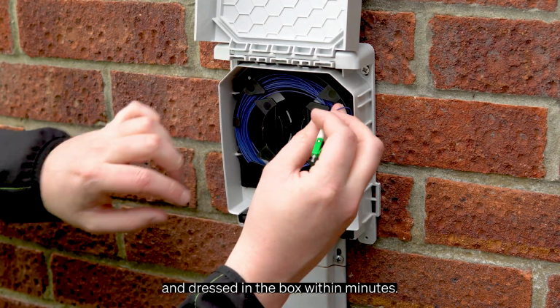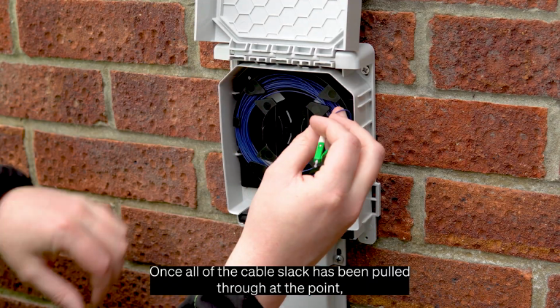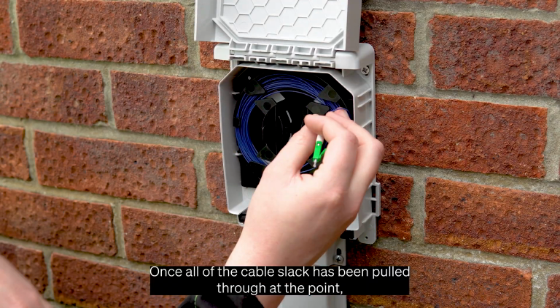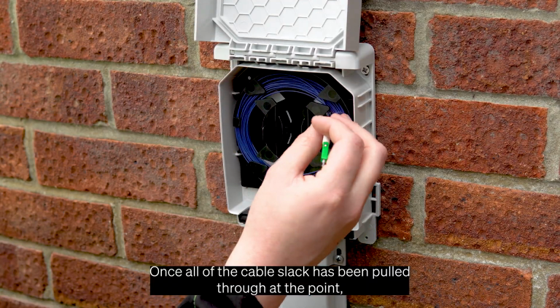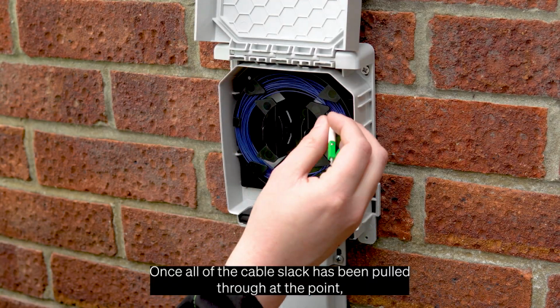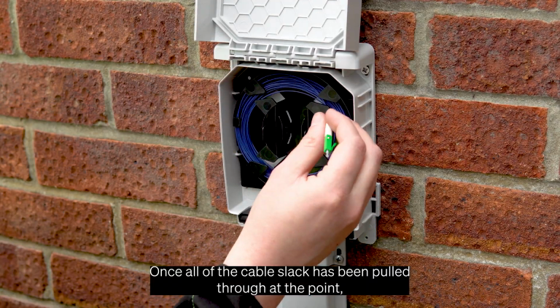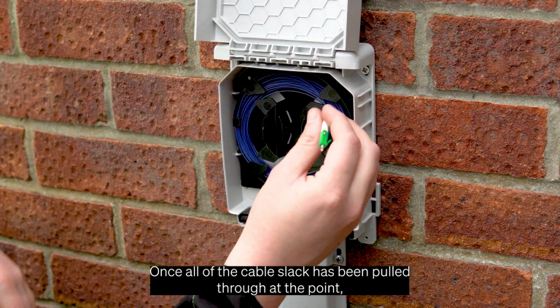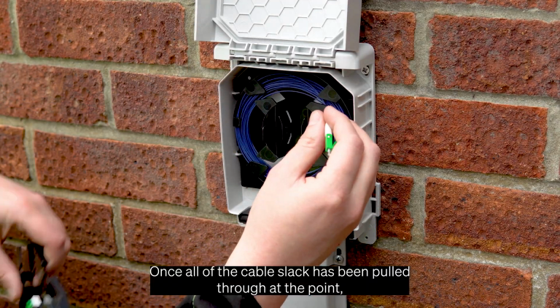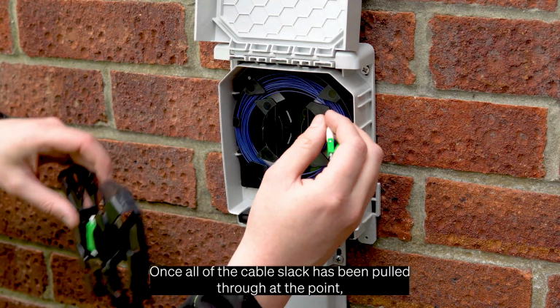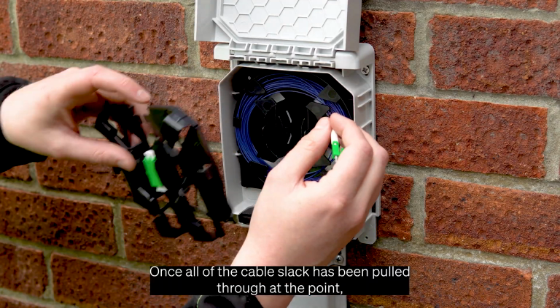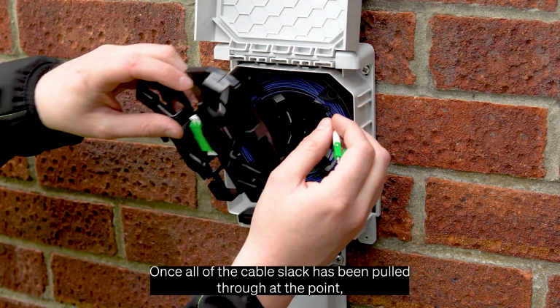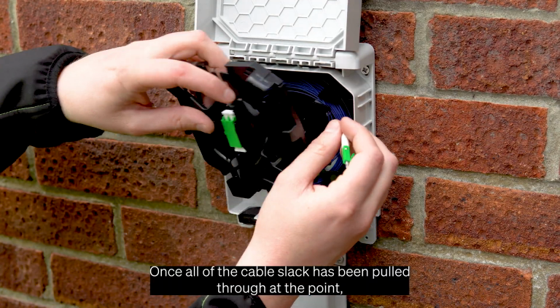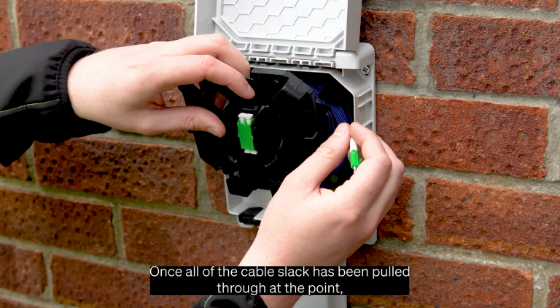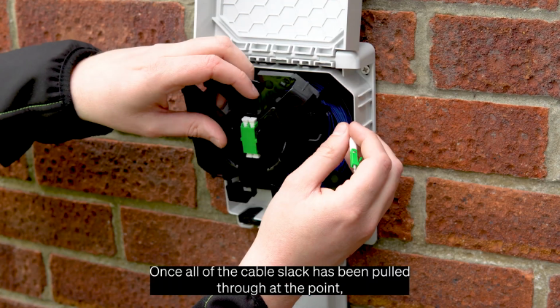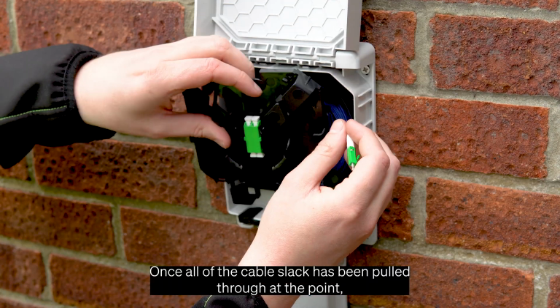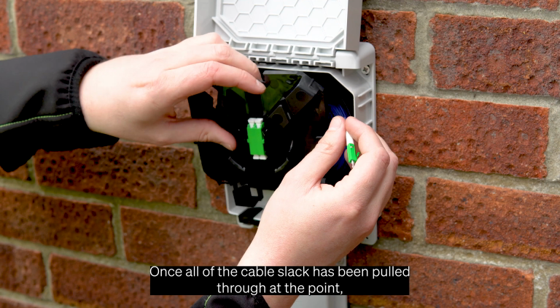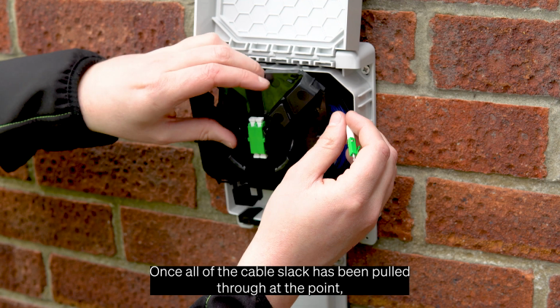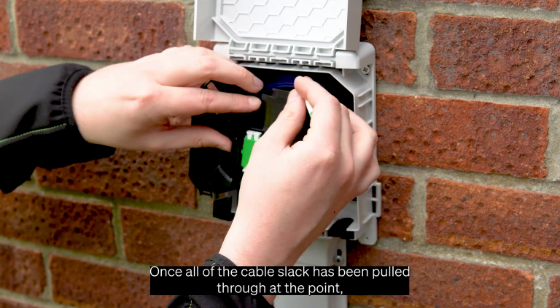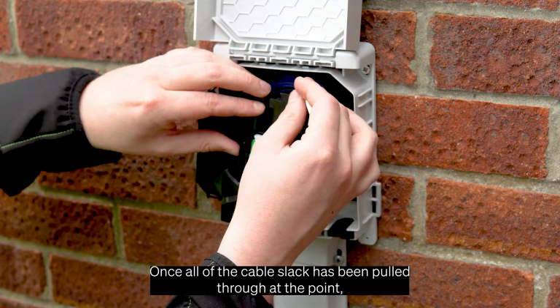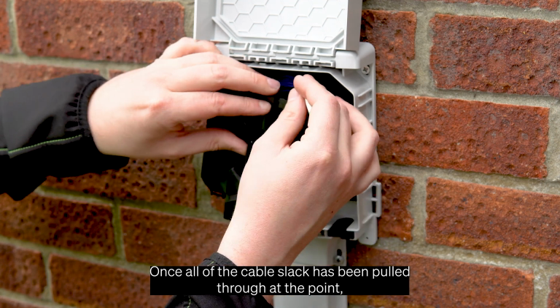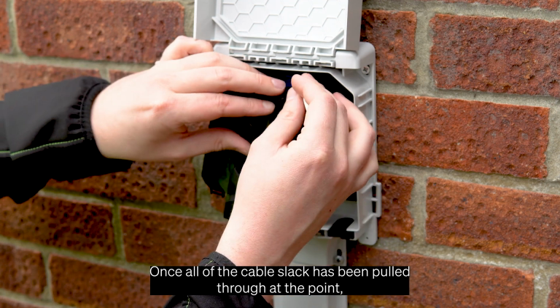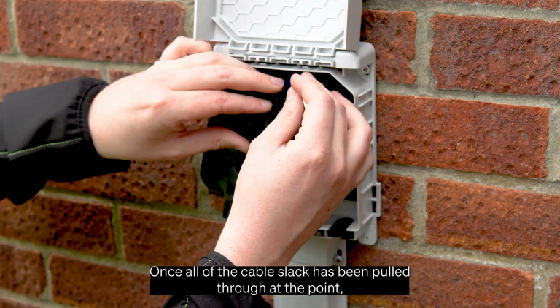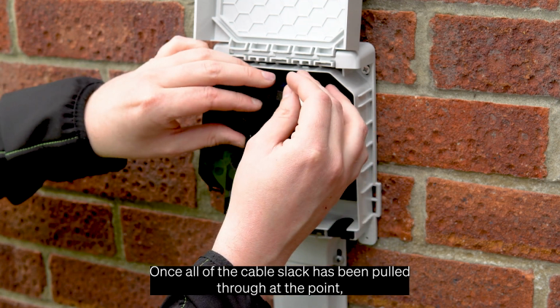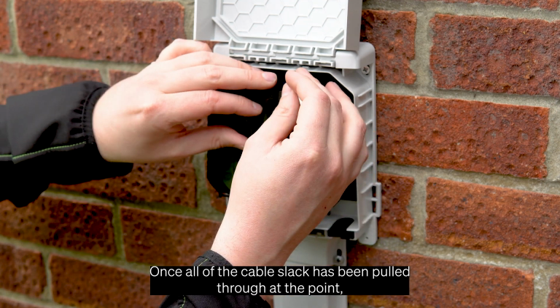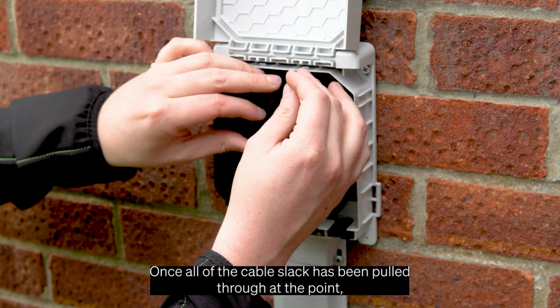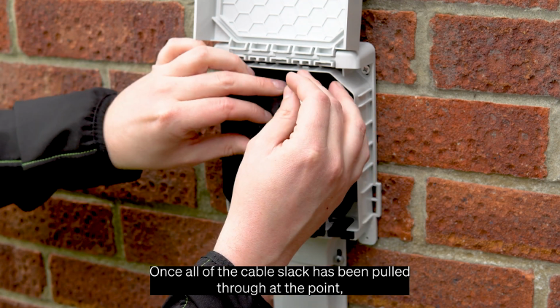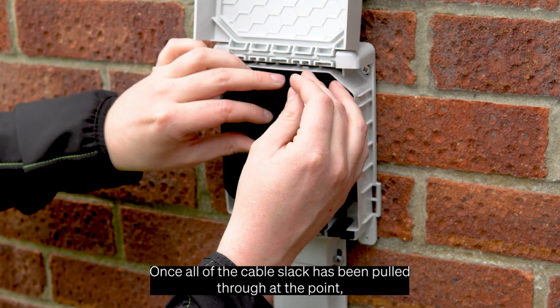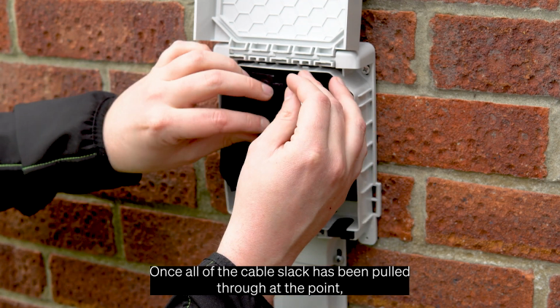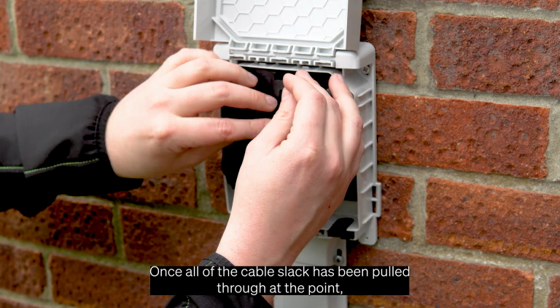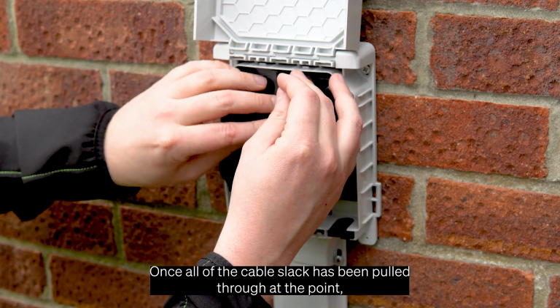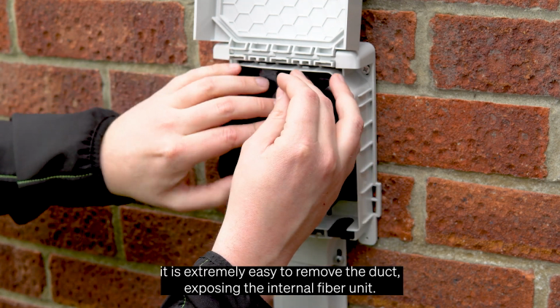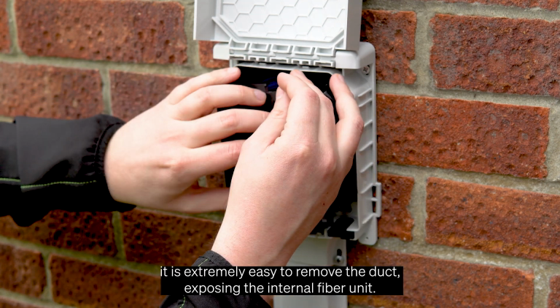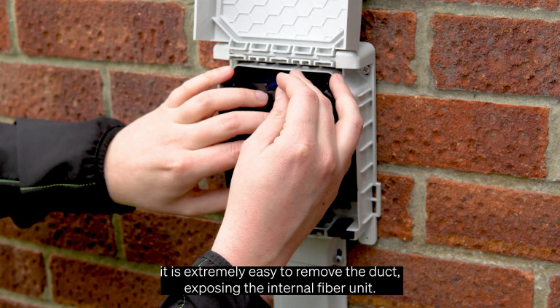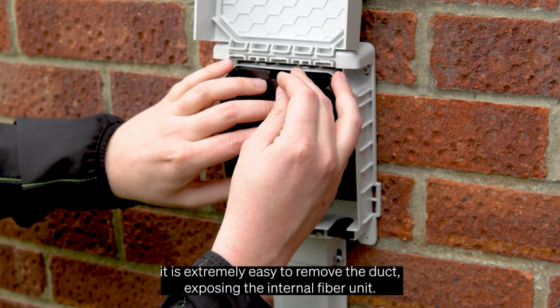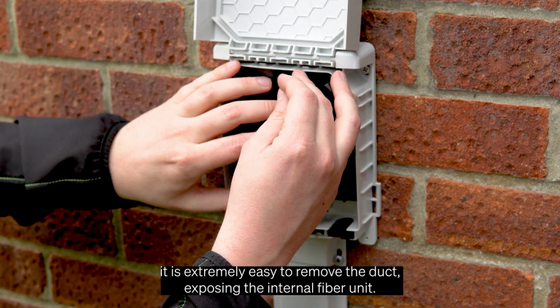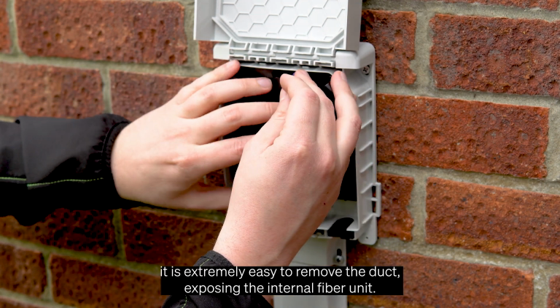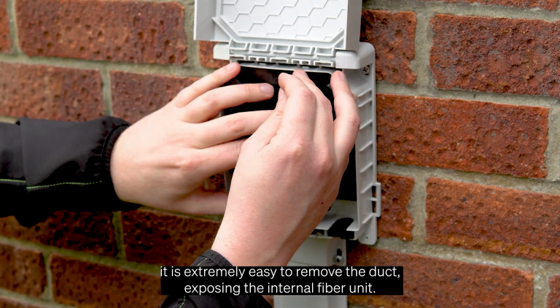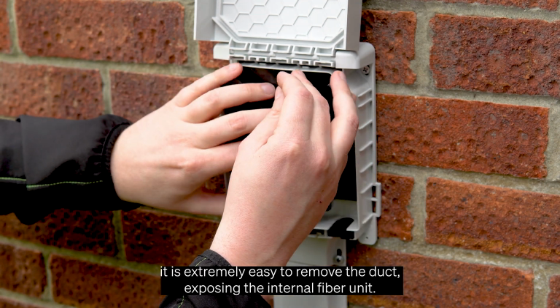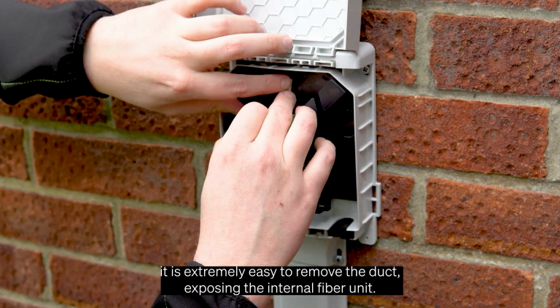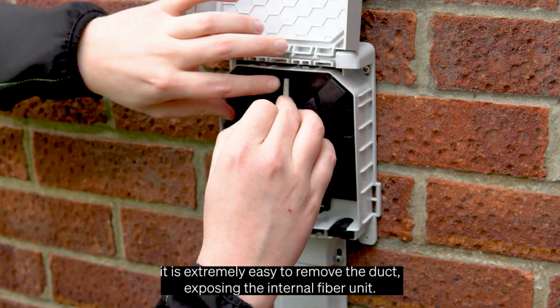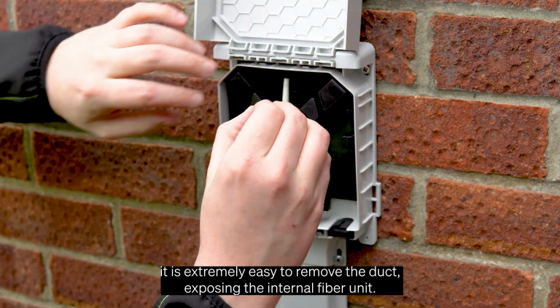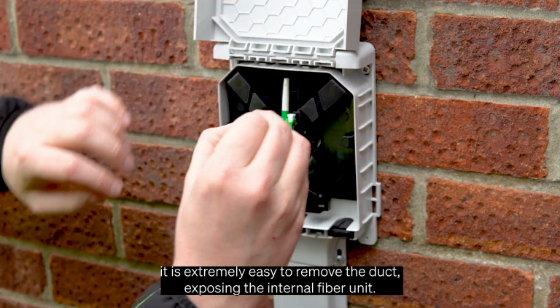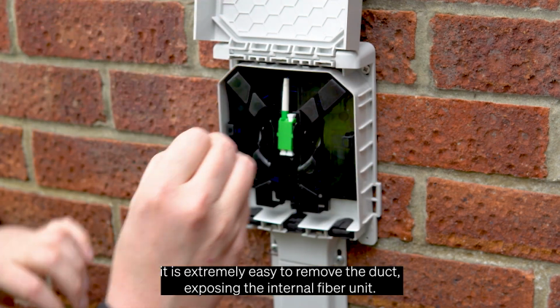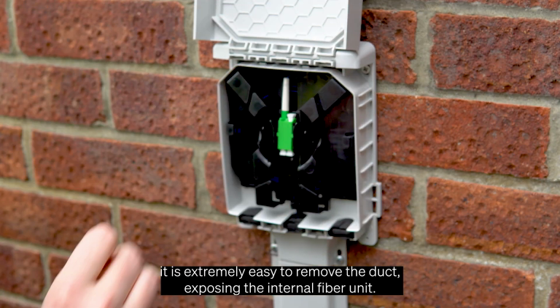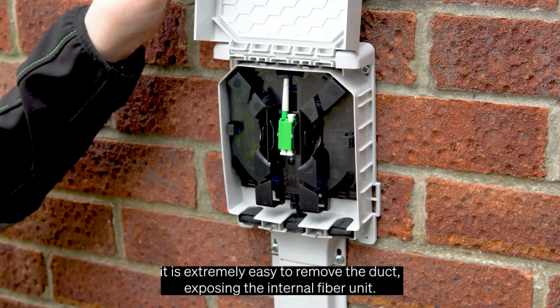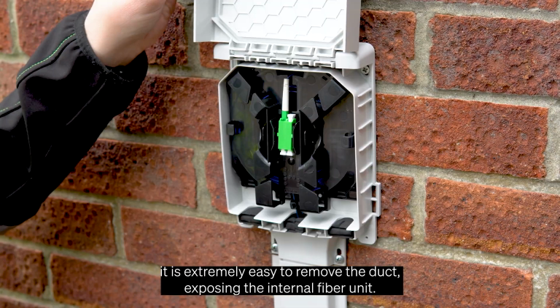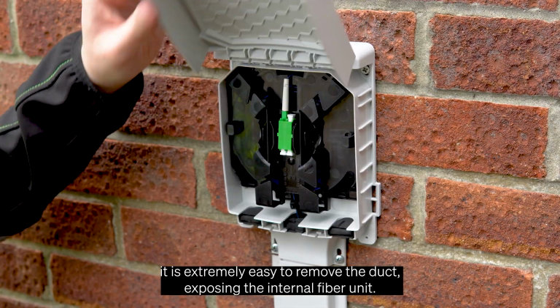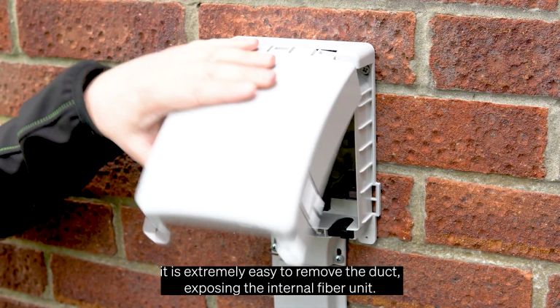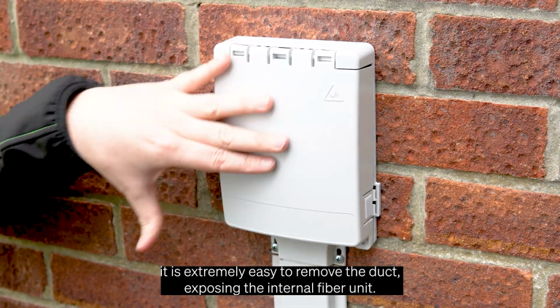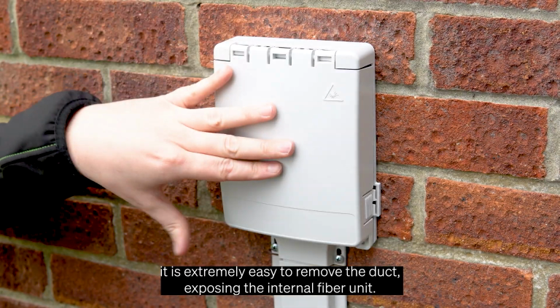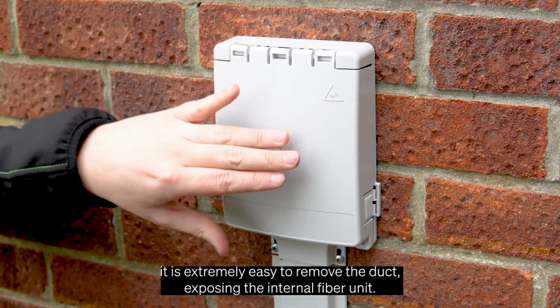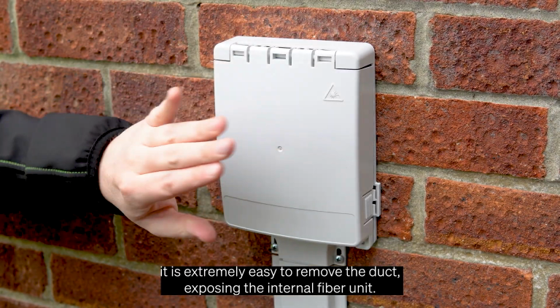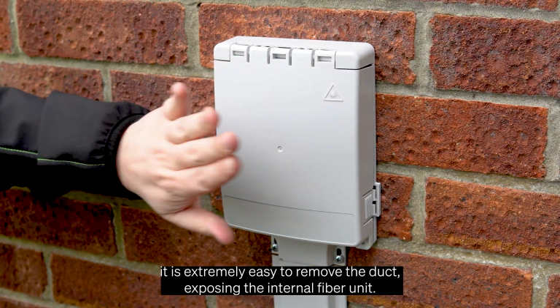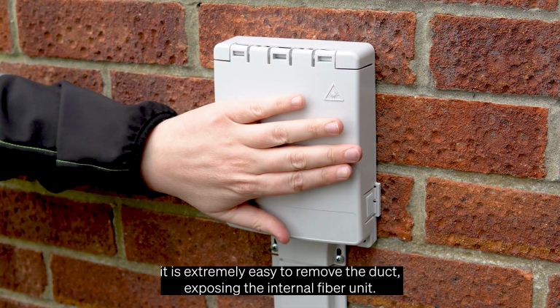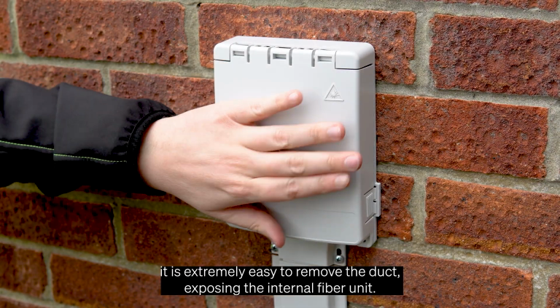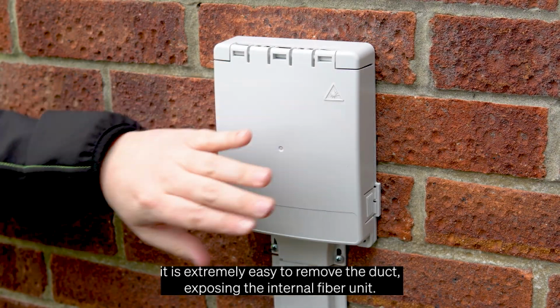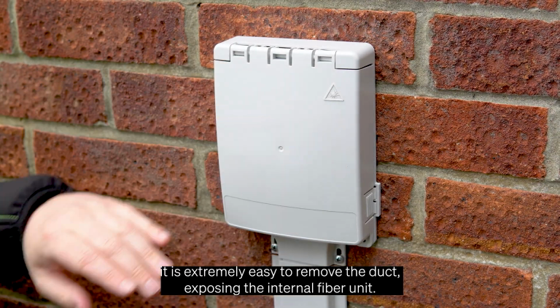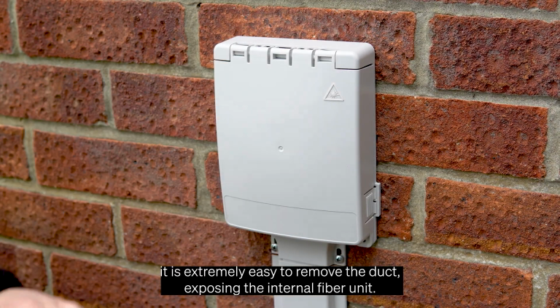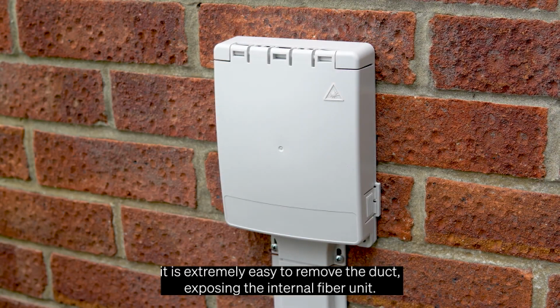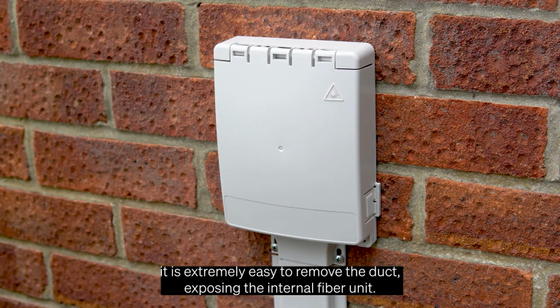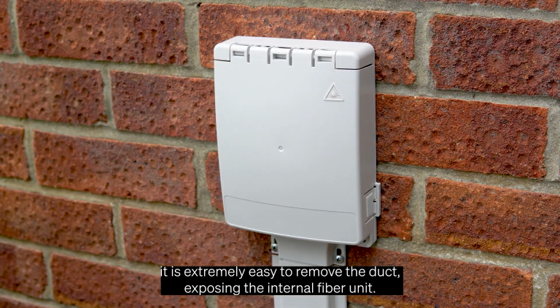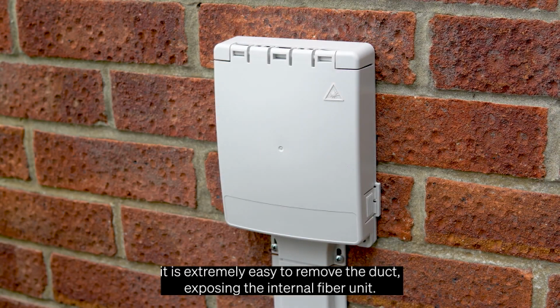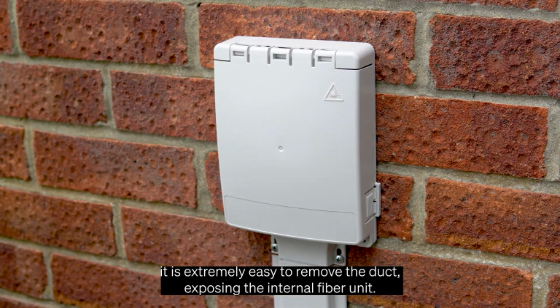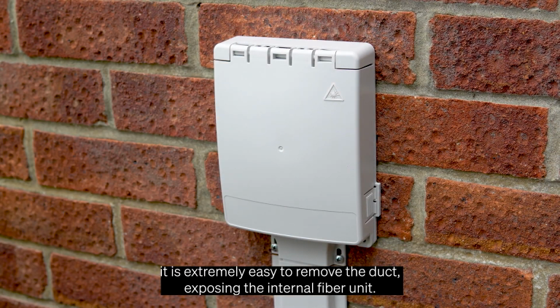Once all of the cable slack has been pulled through at this point, it is extremely easy to remove the duct, exposing the internal fibre unit.